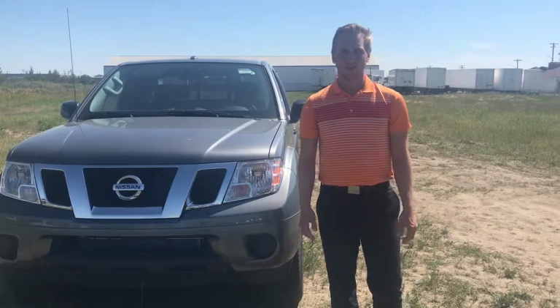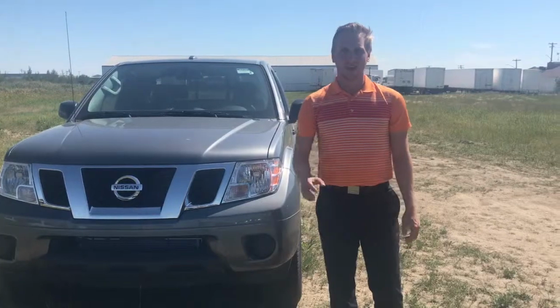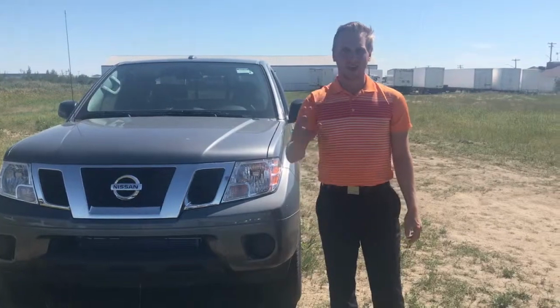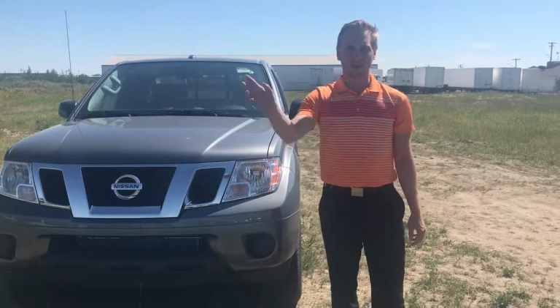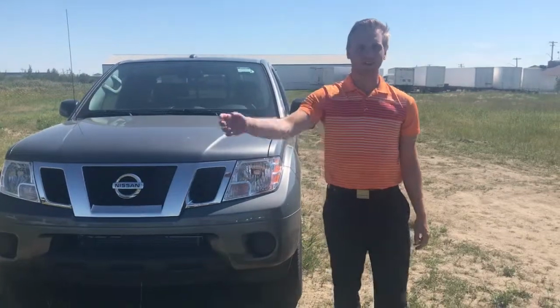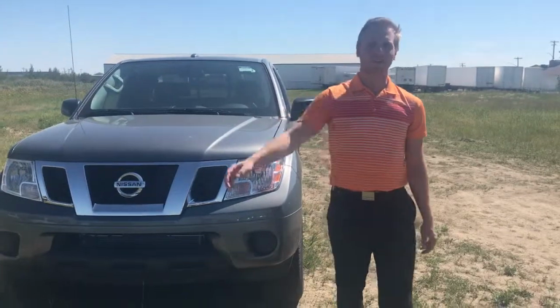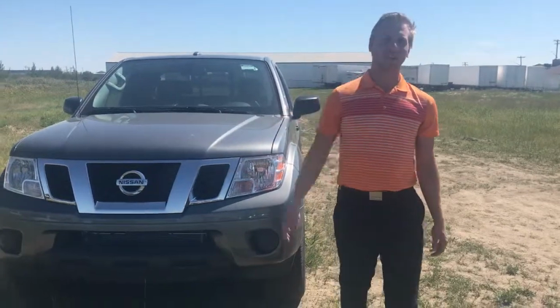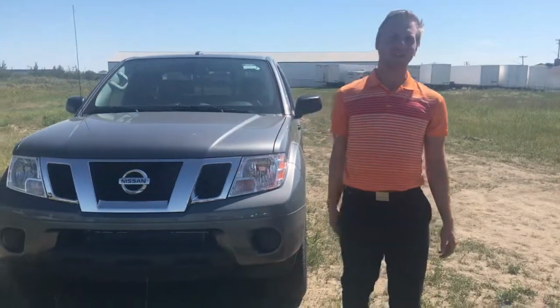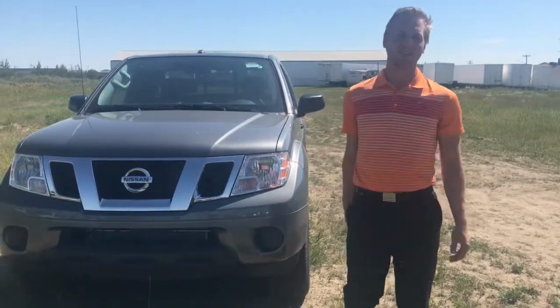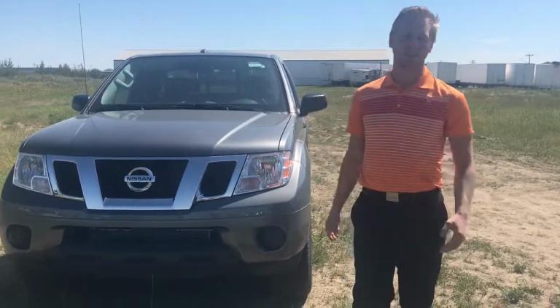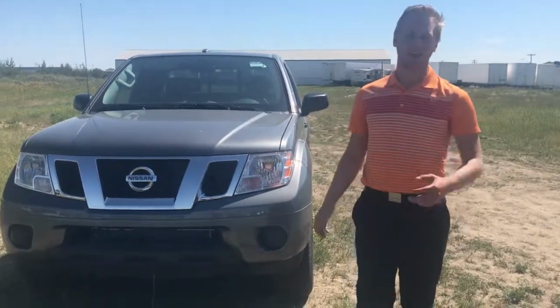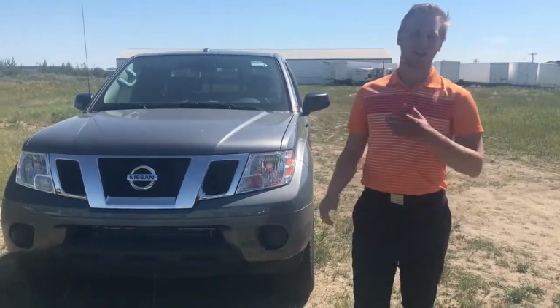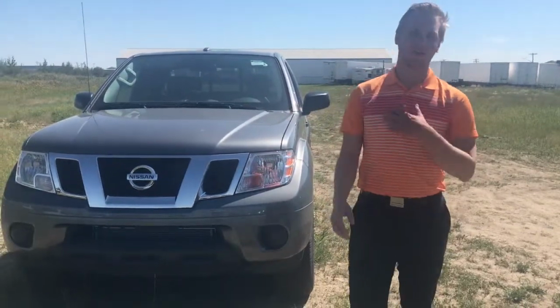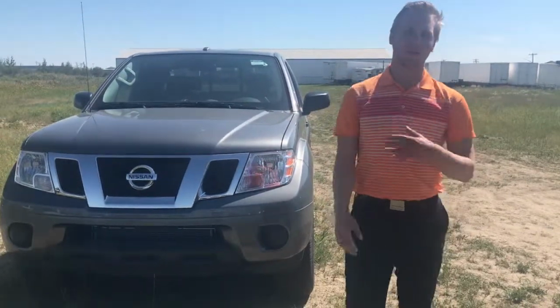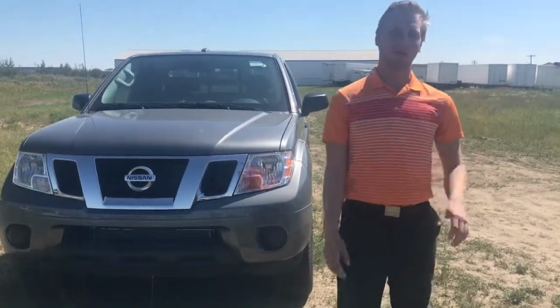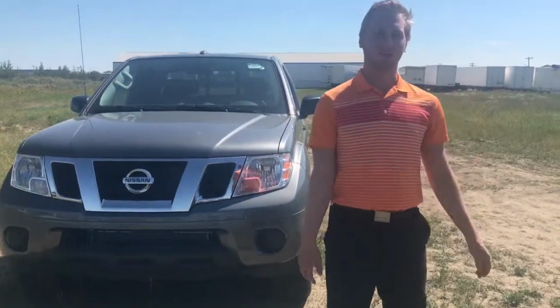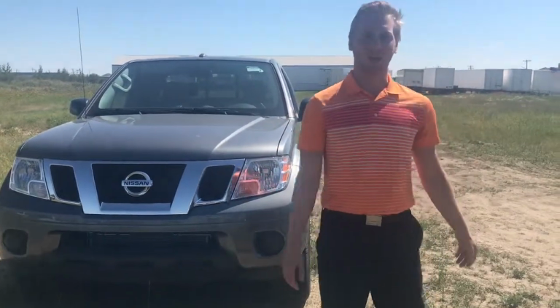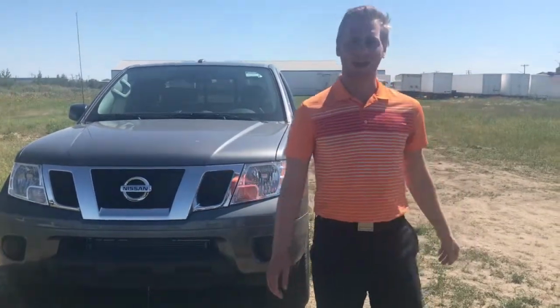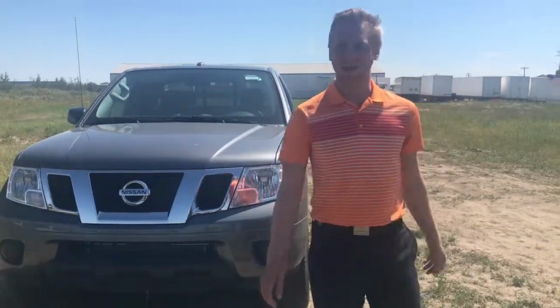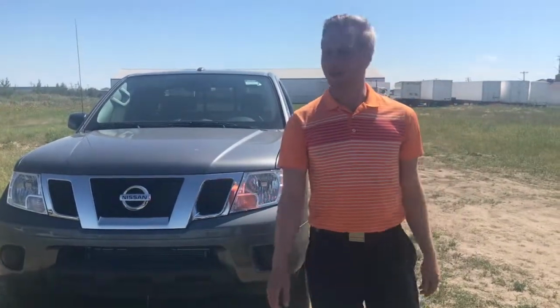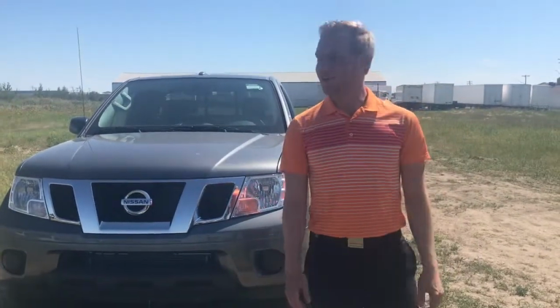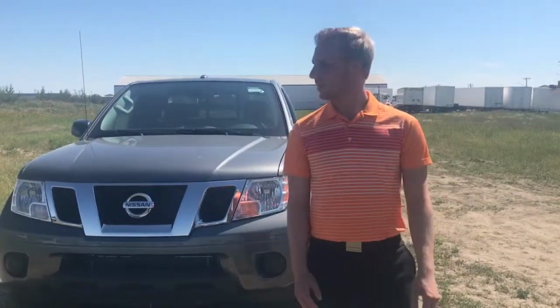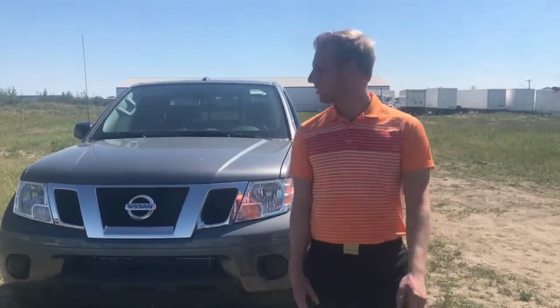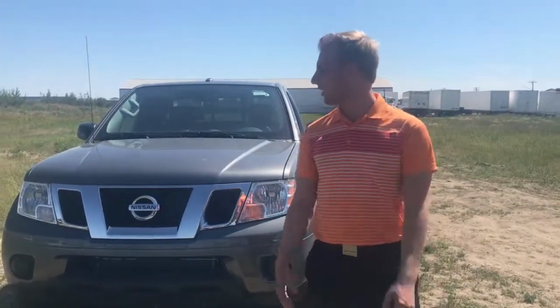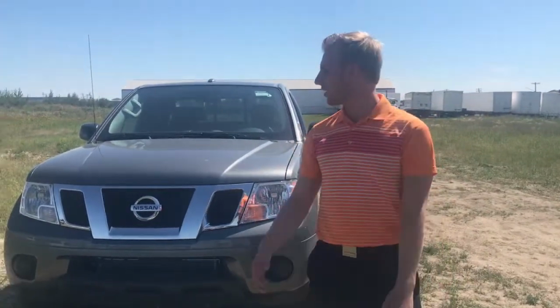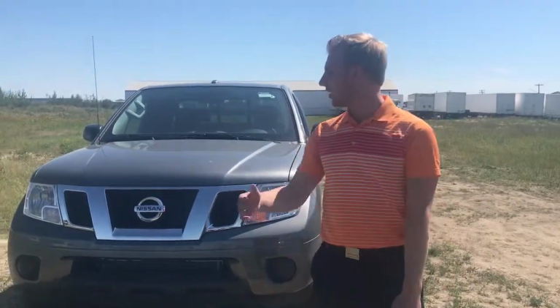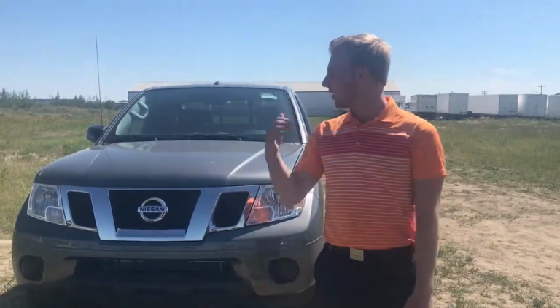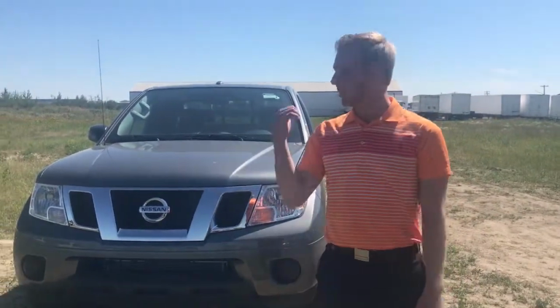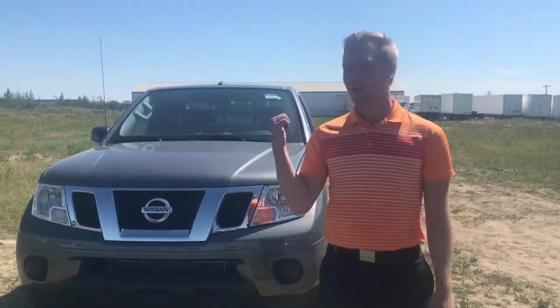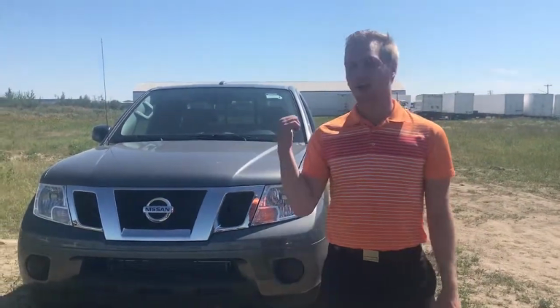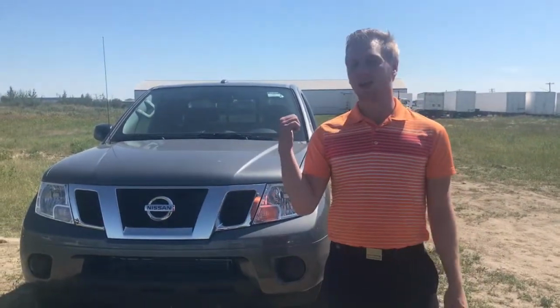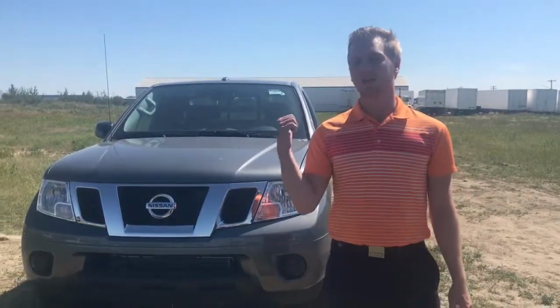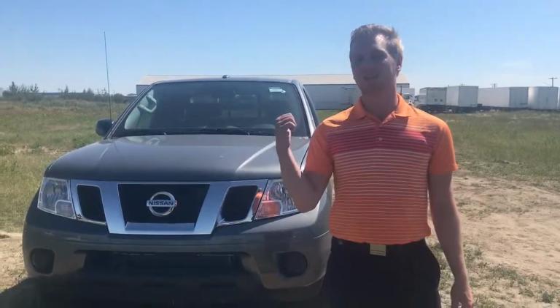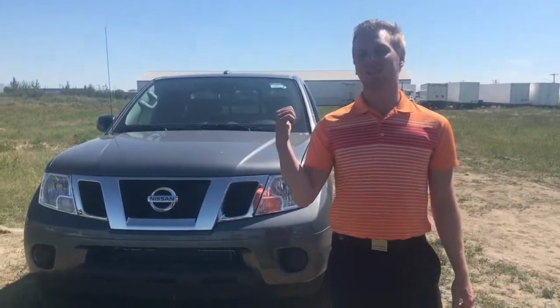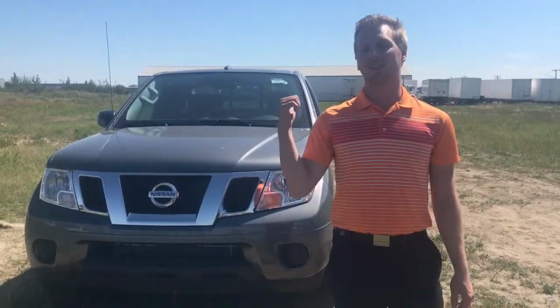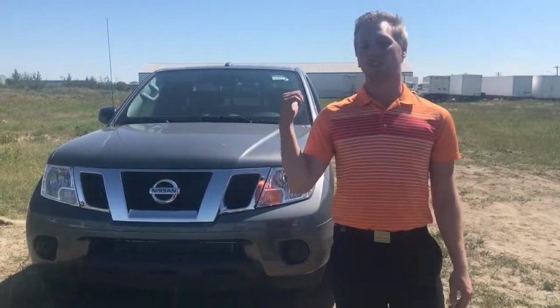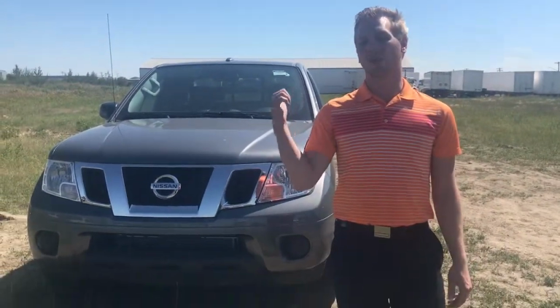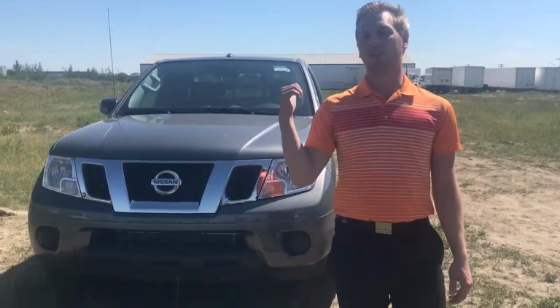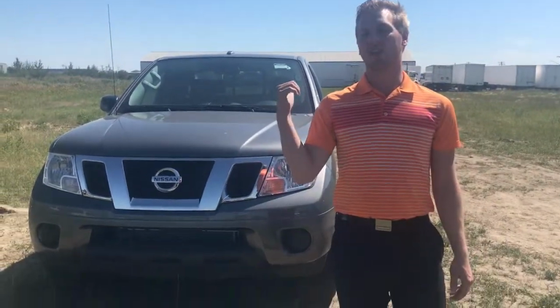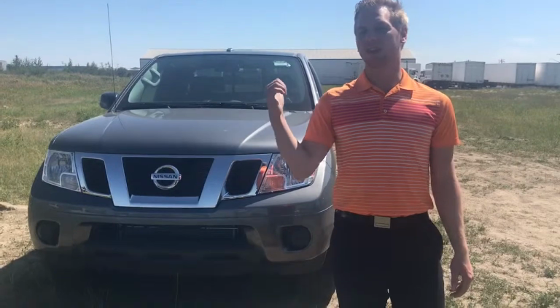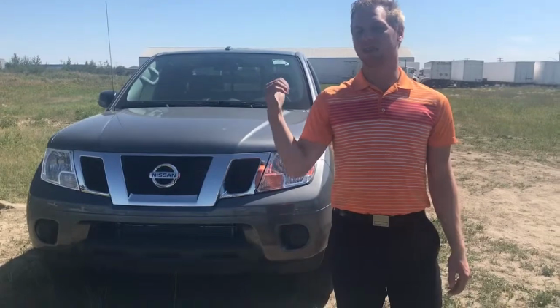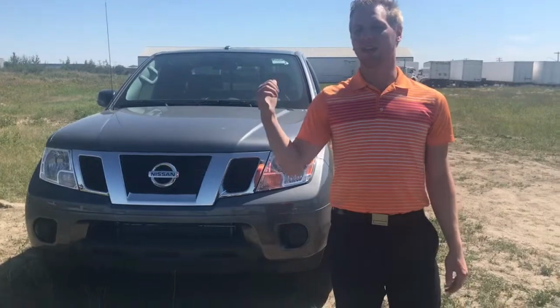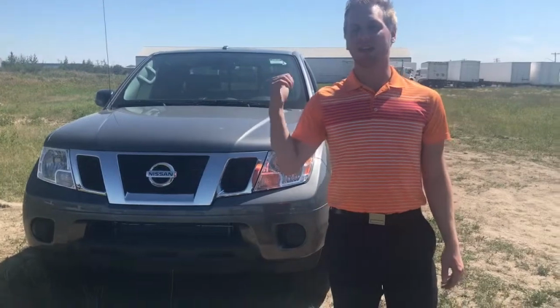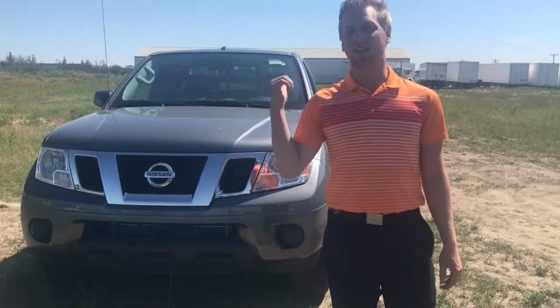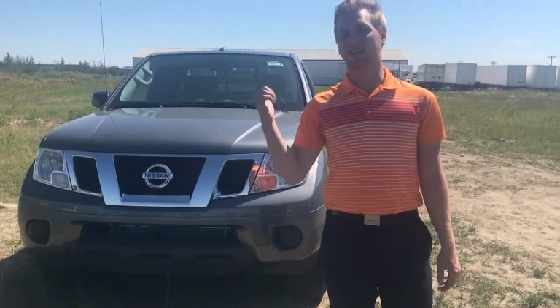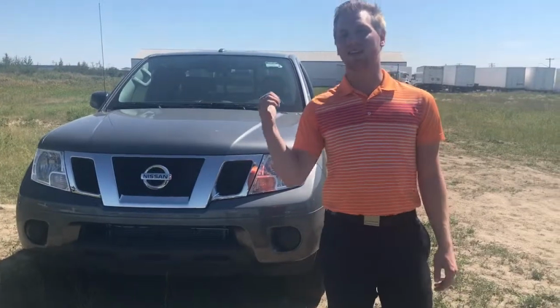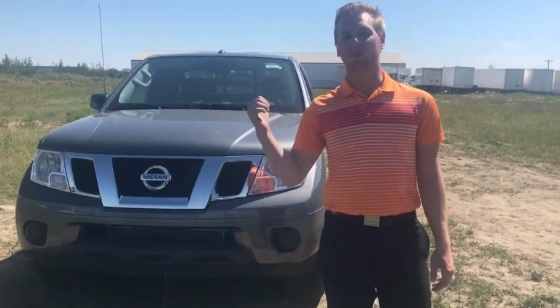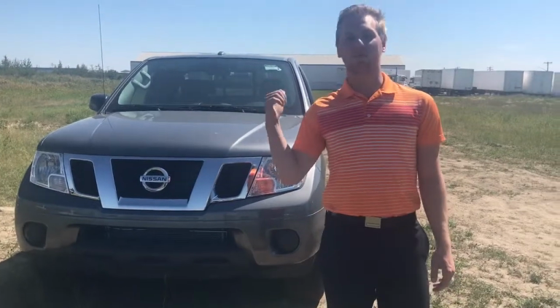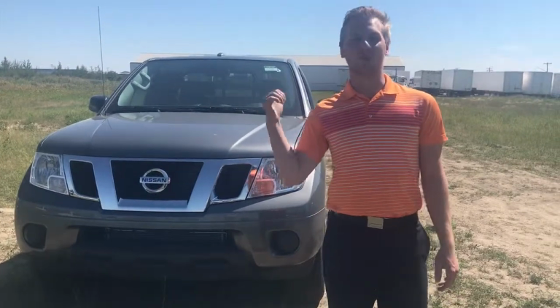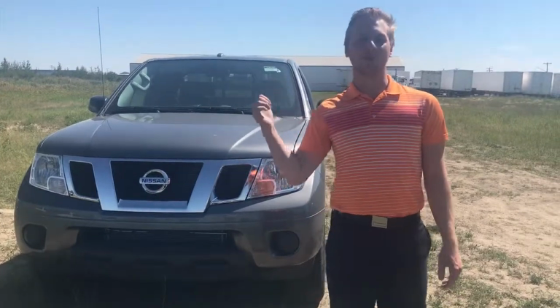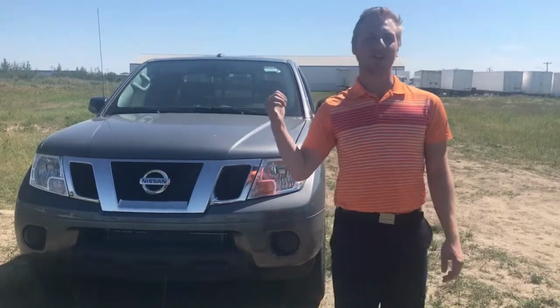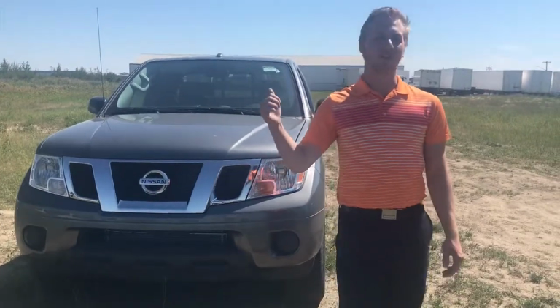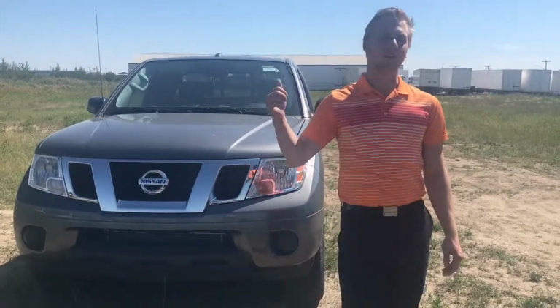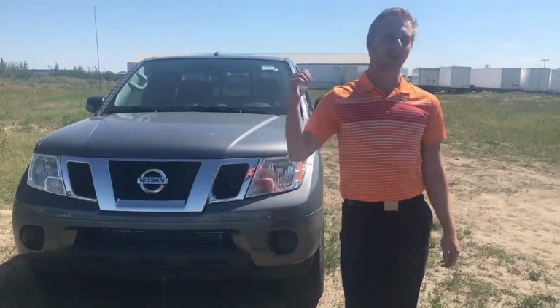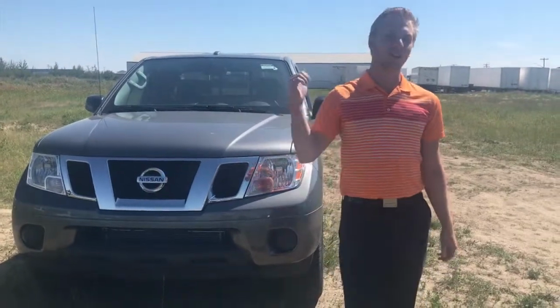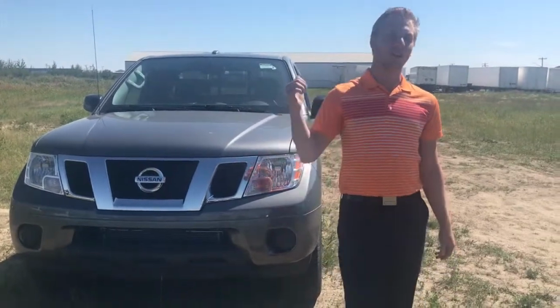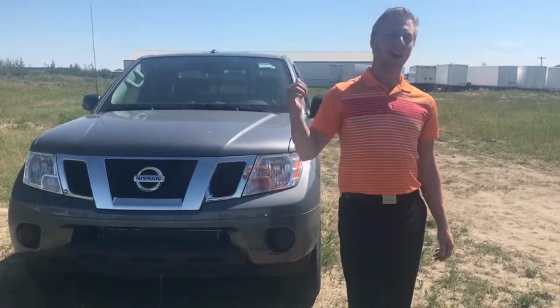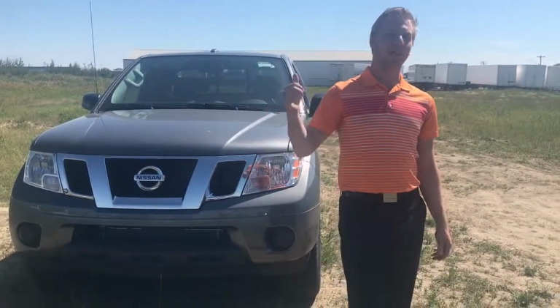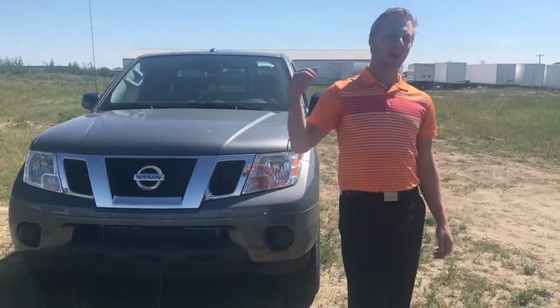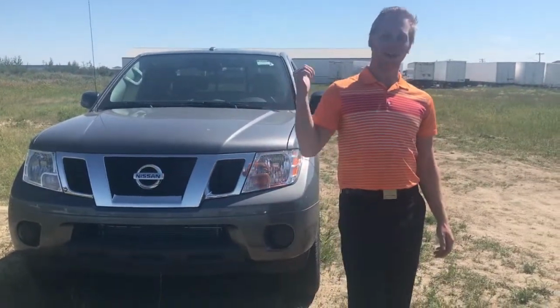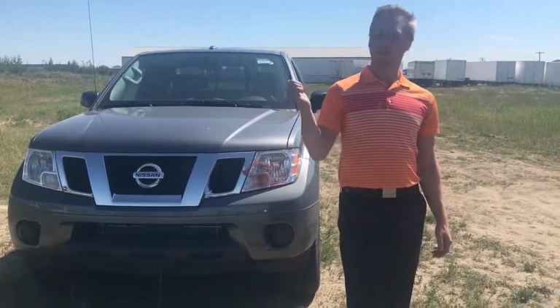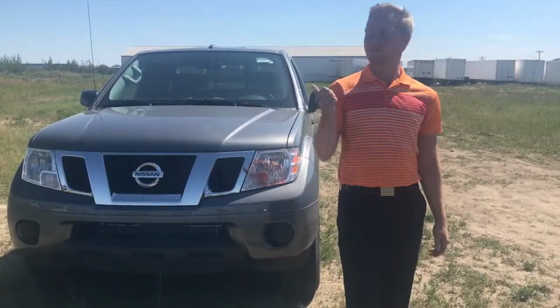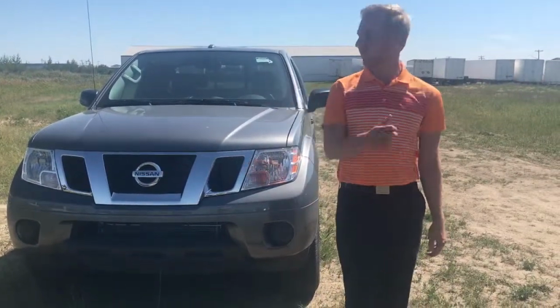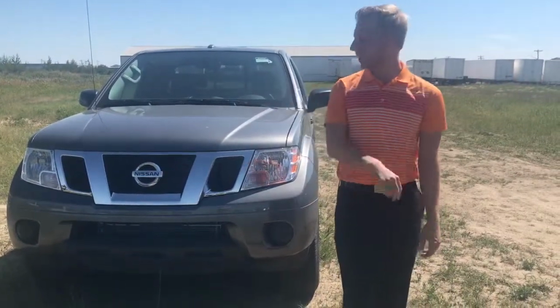Hi there Jason, Brennan Kemper here with LA Nissan. Behind me is the 2018 Nissan Frontier KingCab SV.